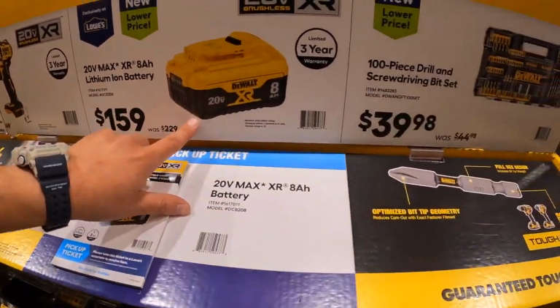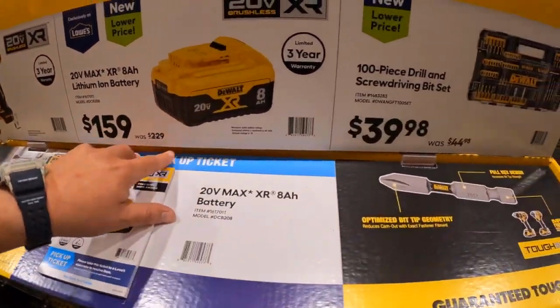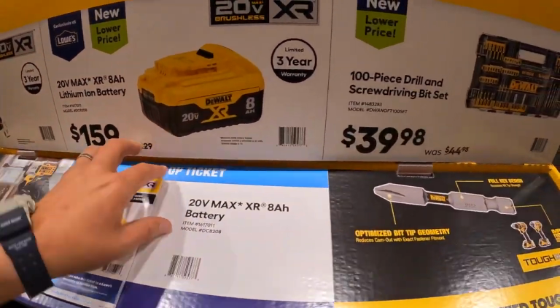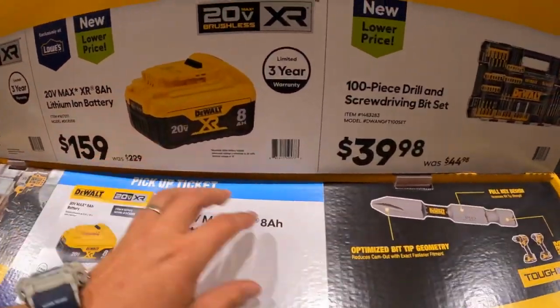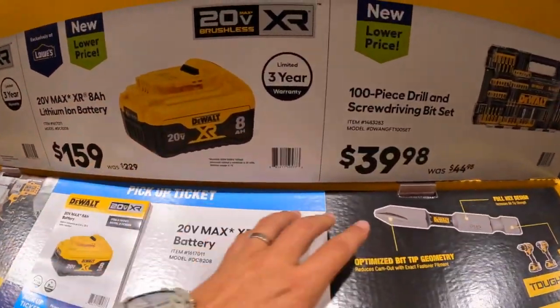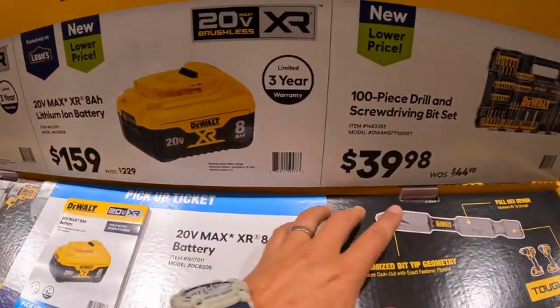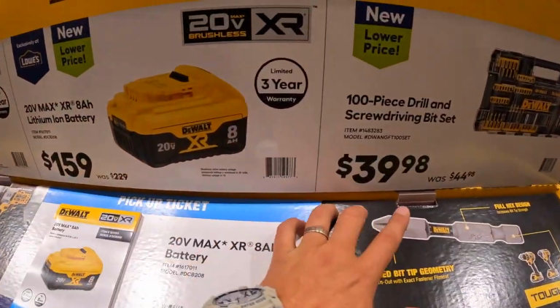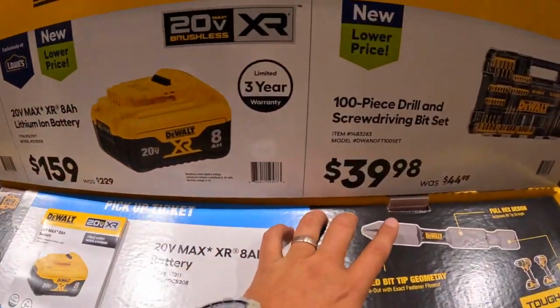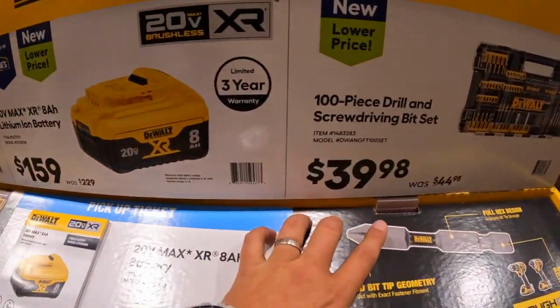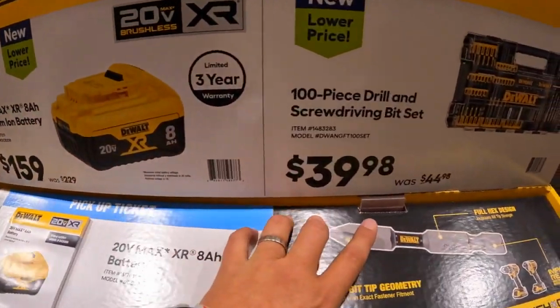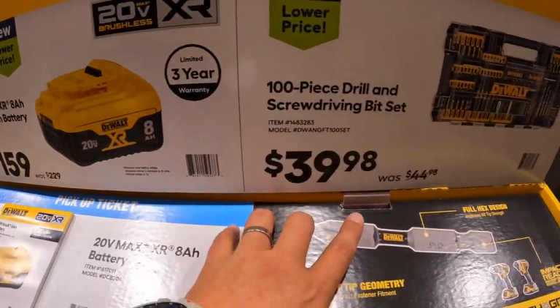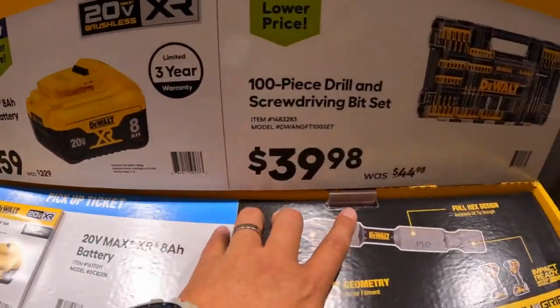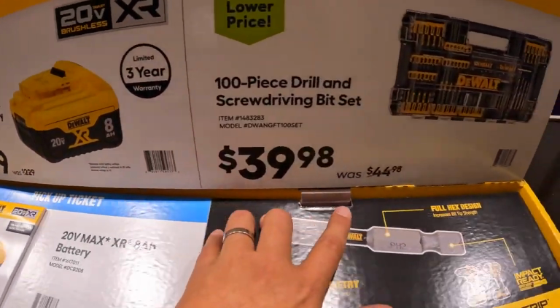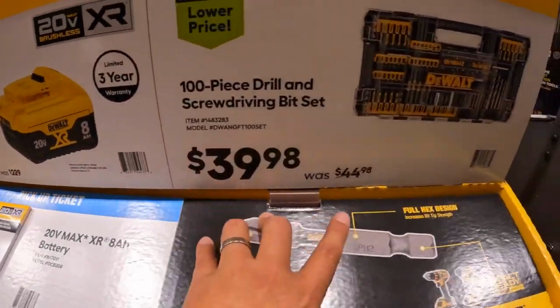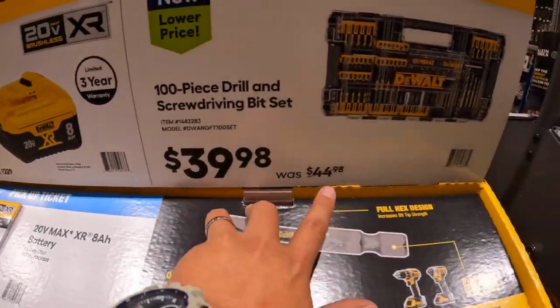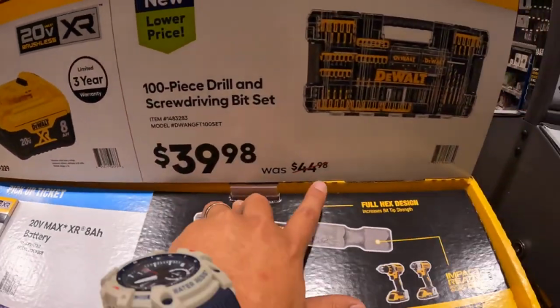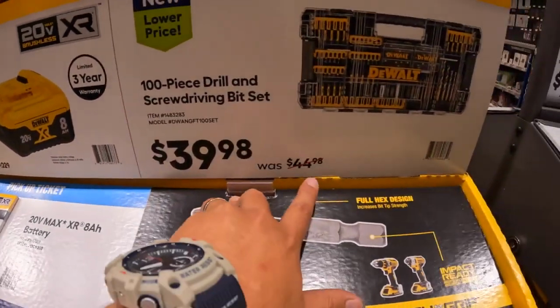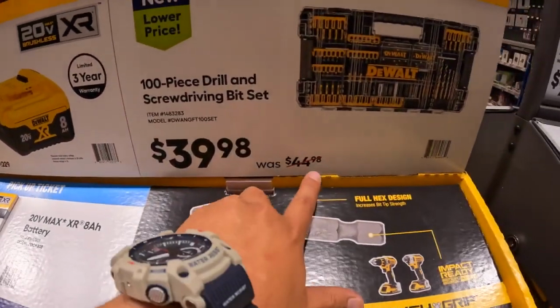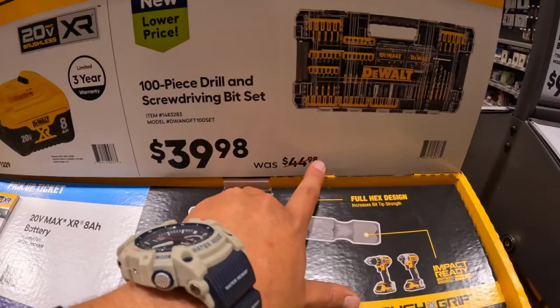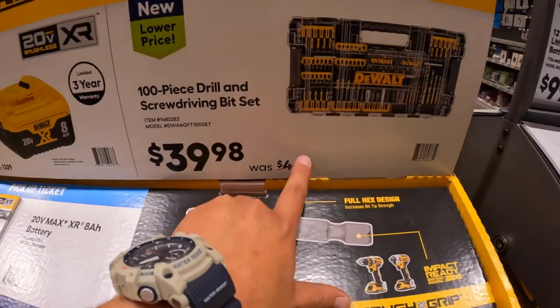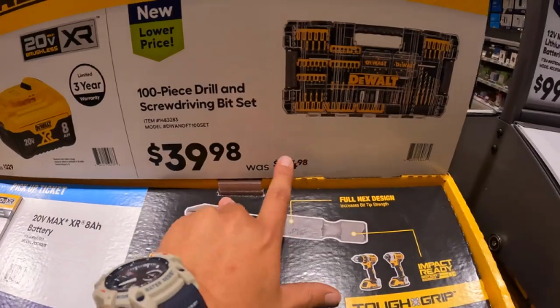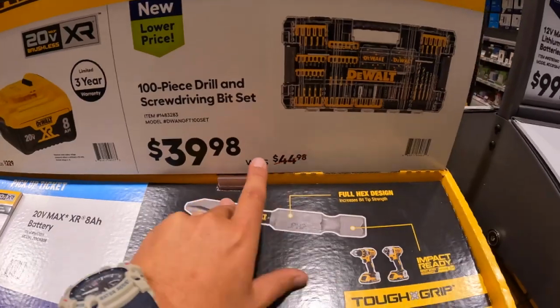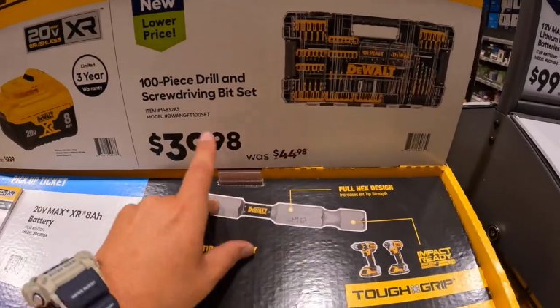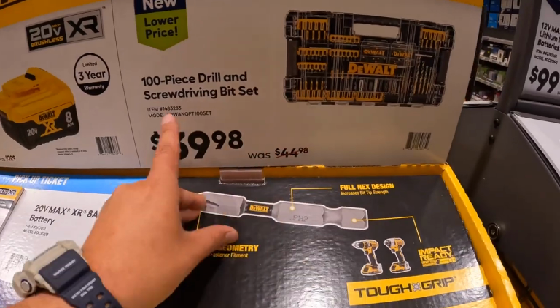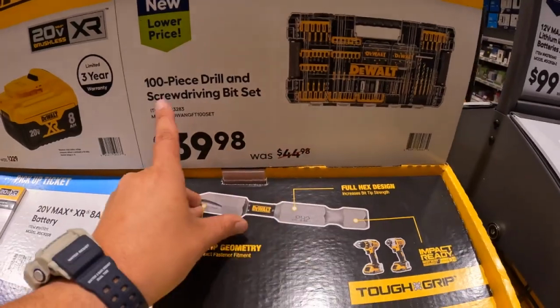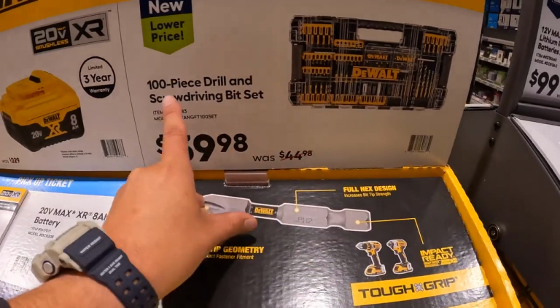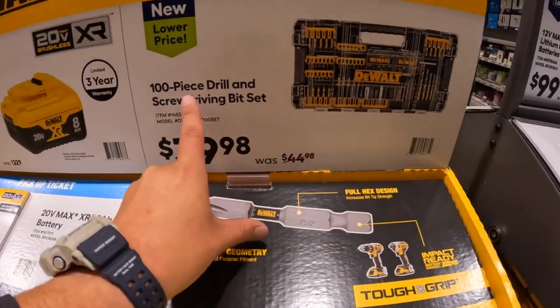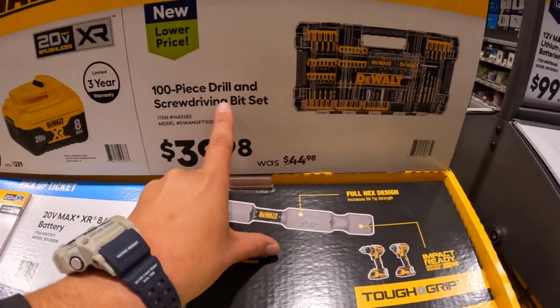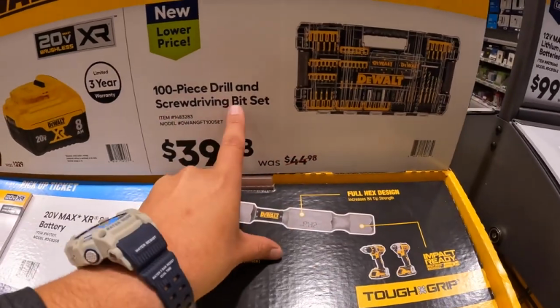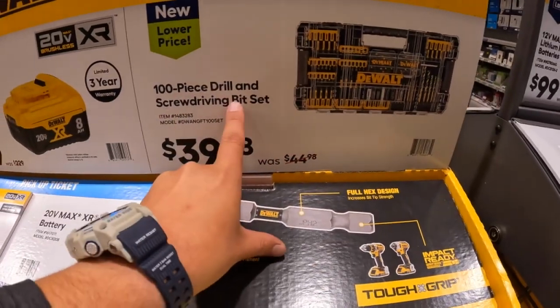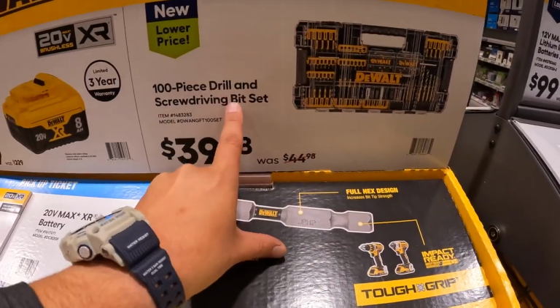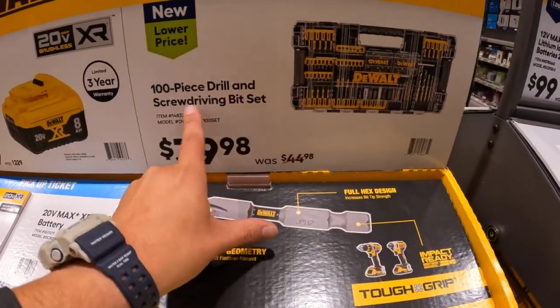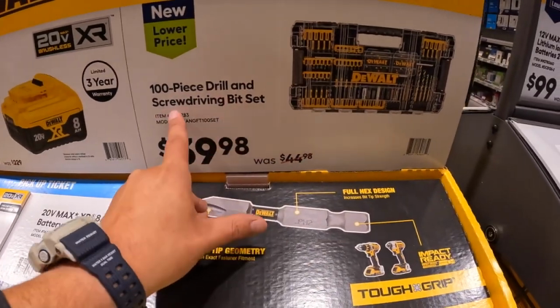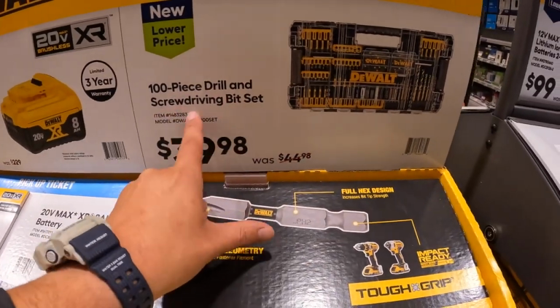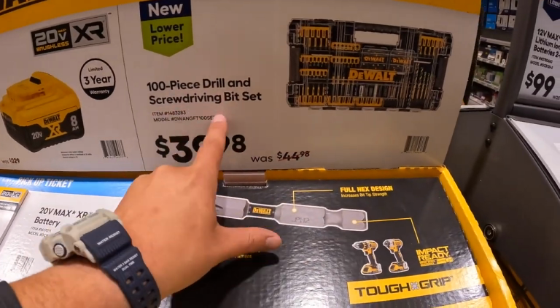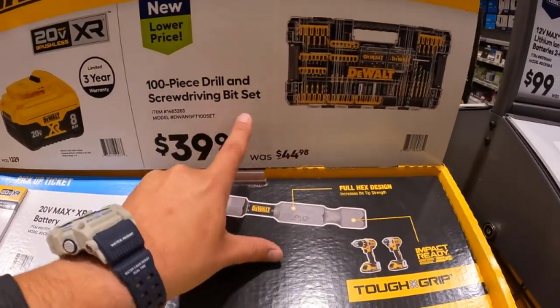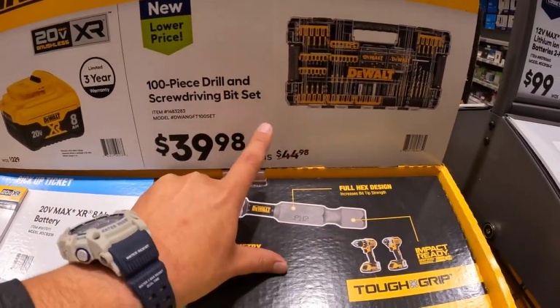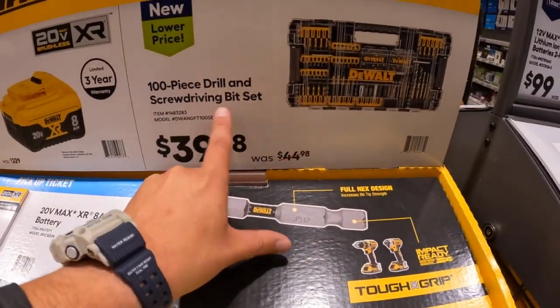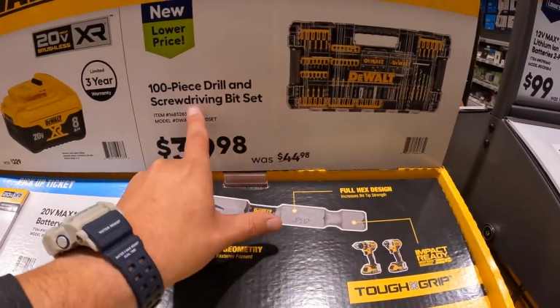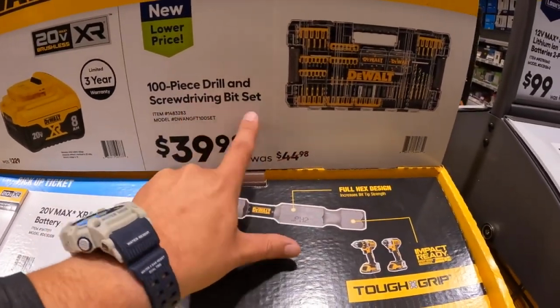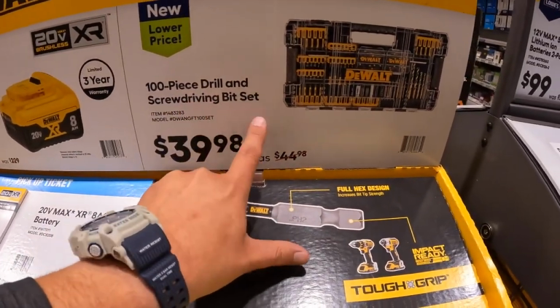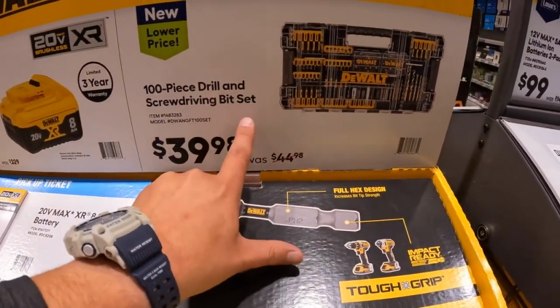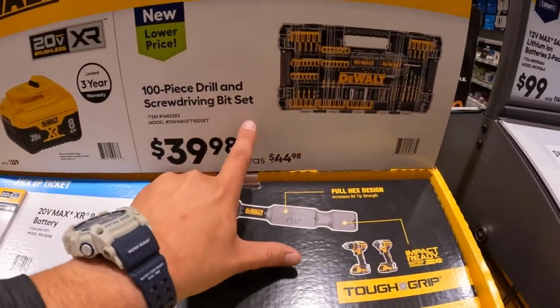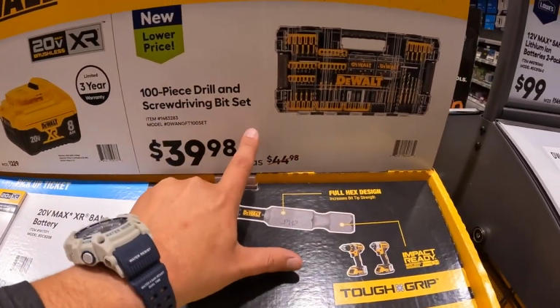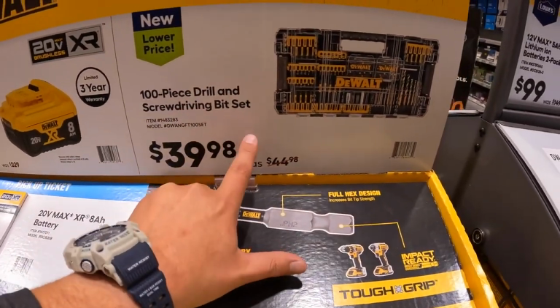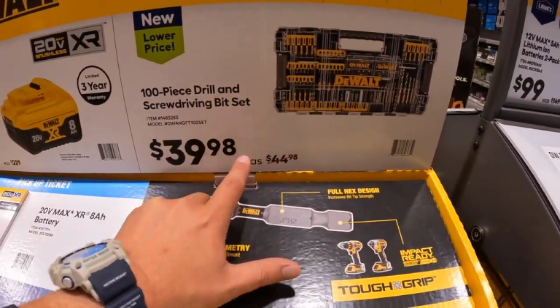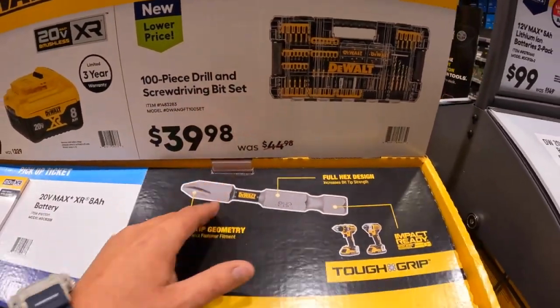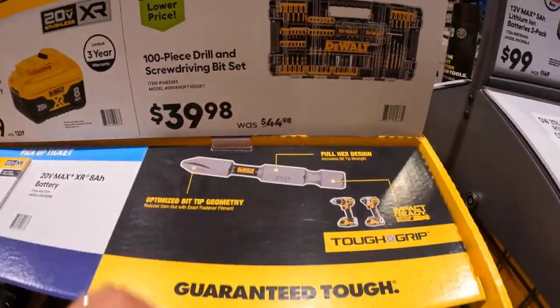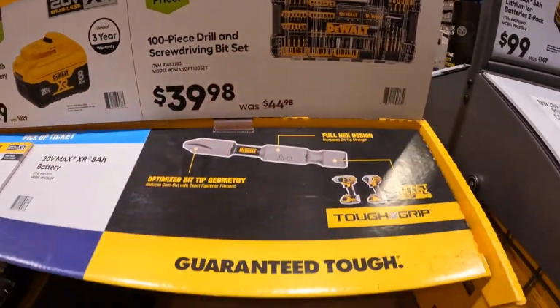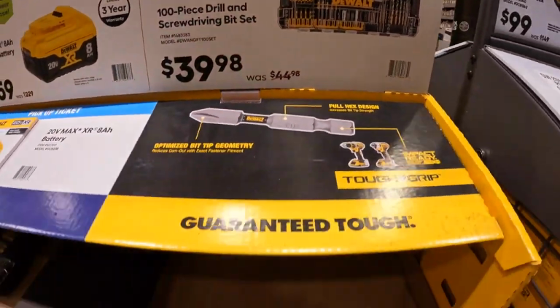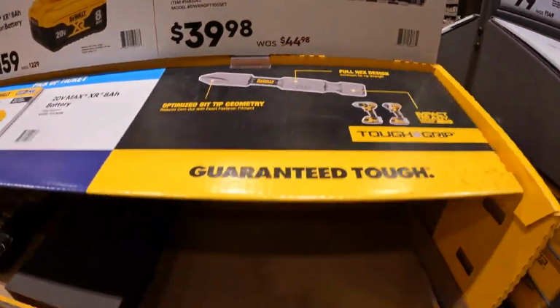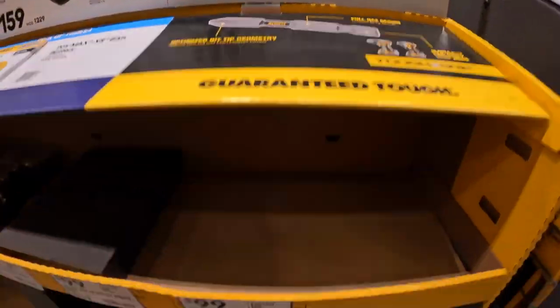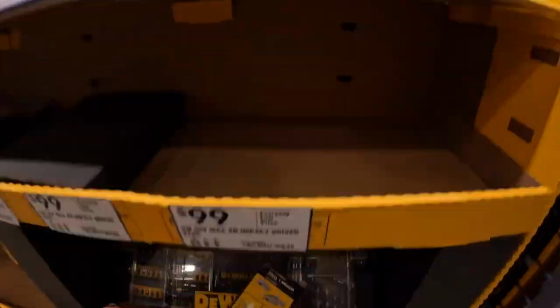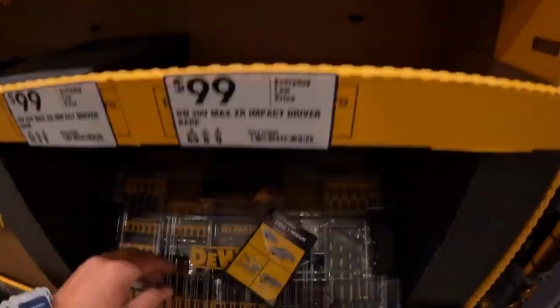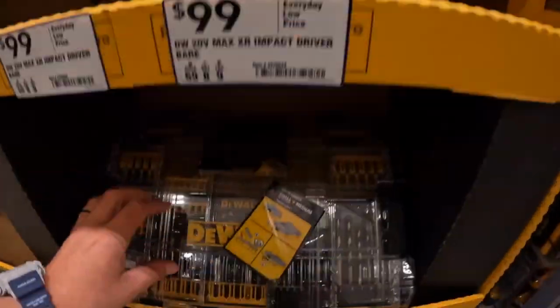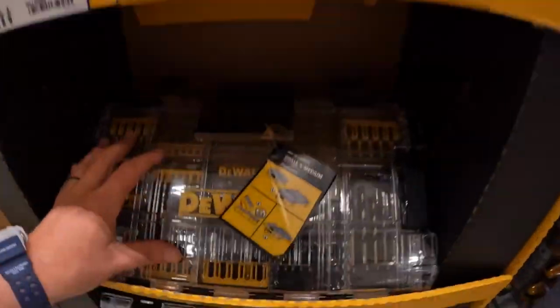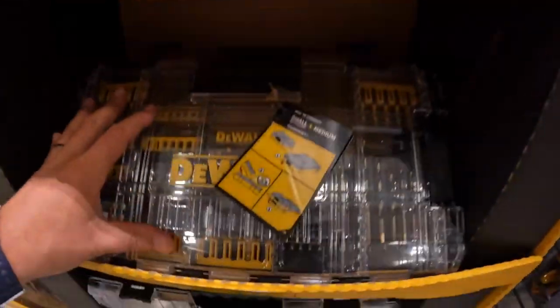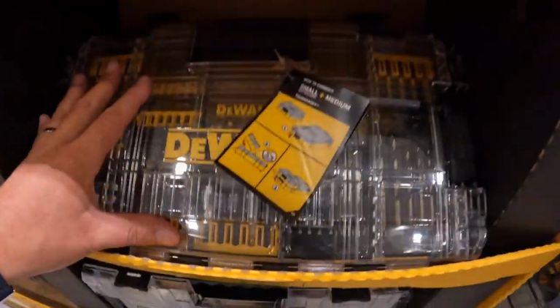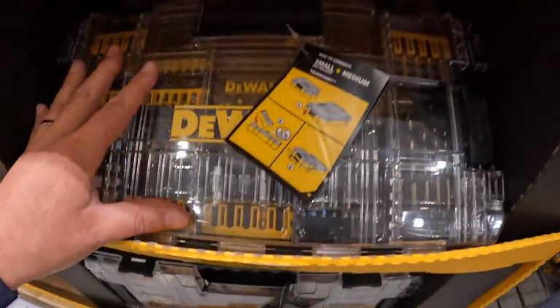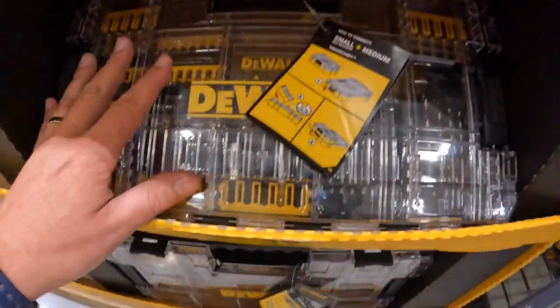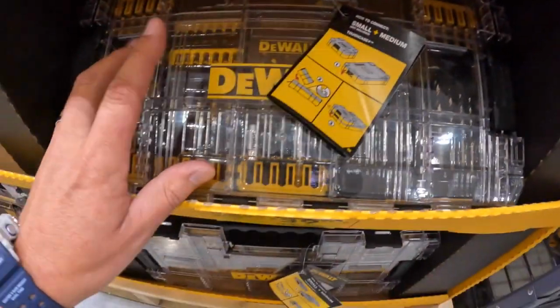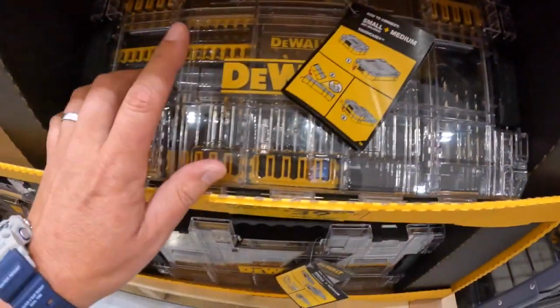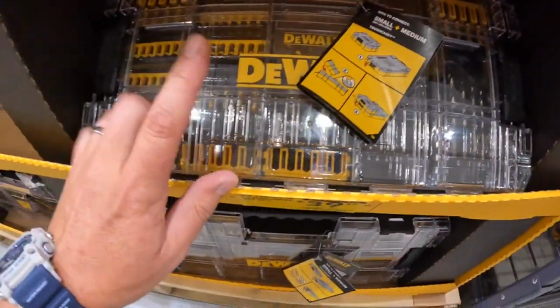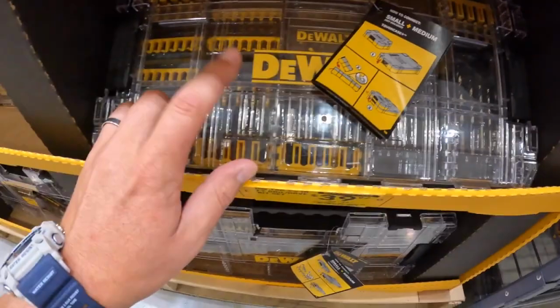$39.98, was $44.98, for the 100-piece drill and screwdriver bit set, and it's right here.